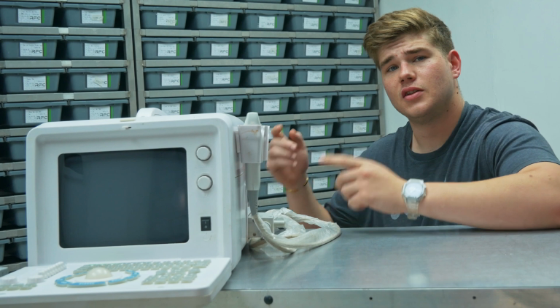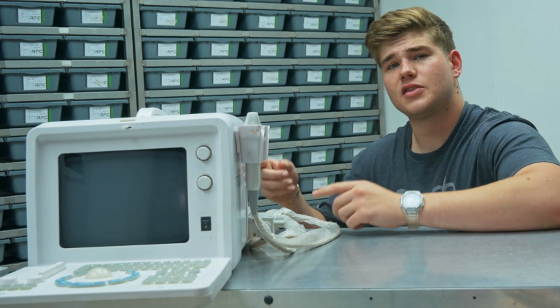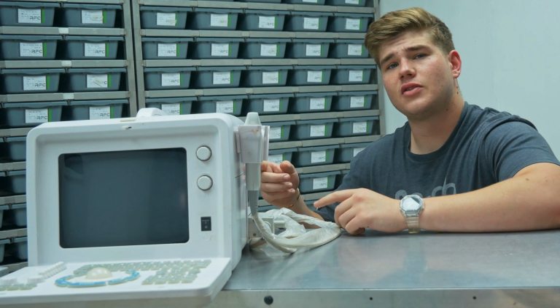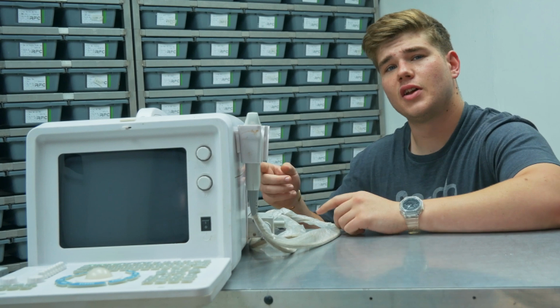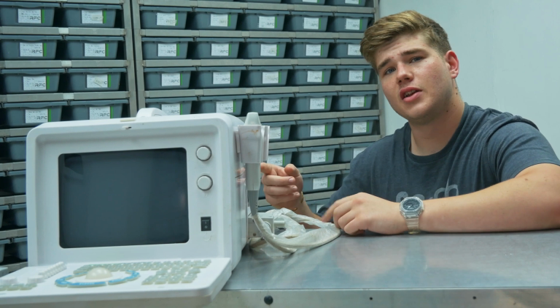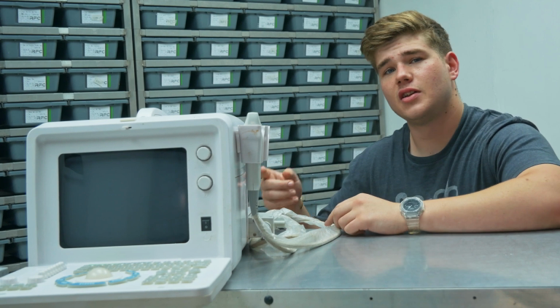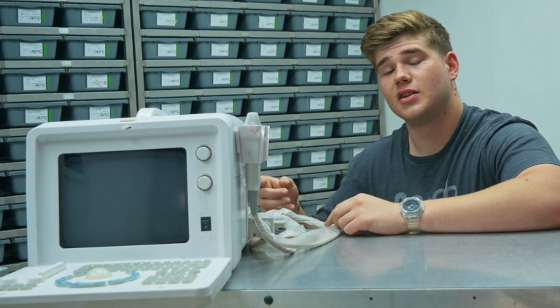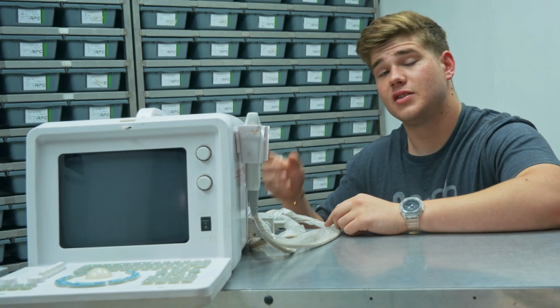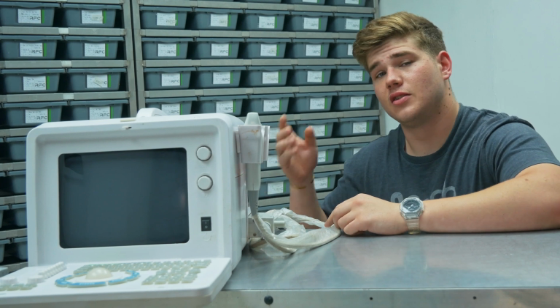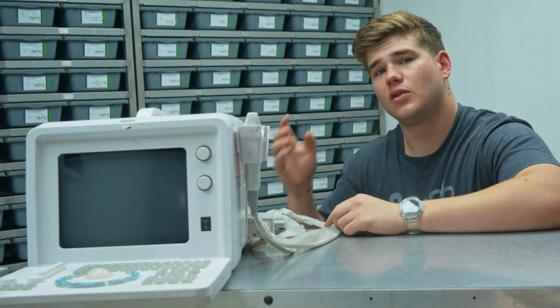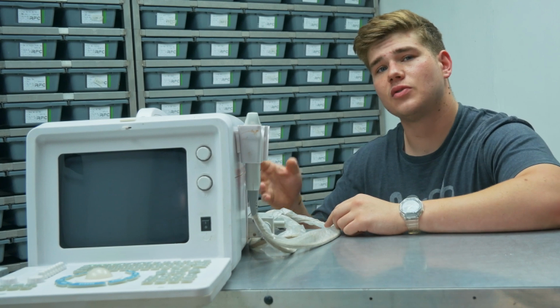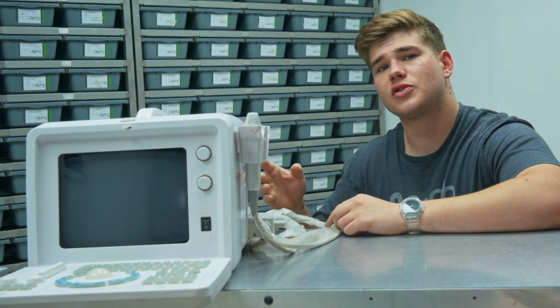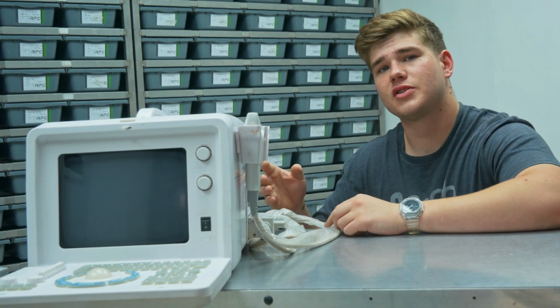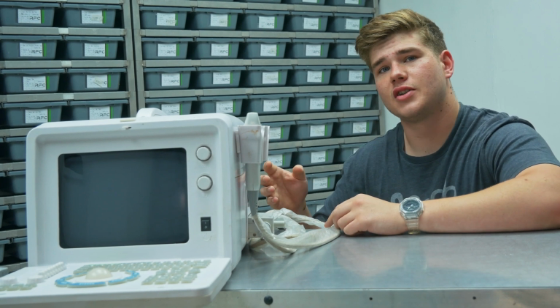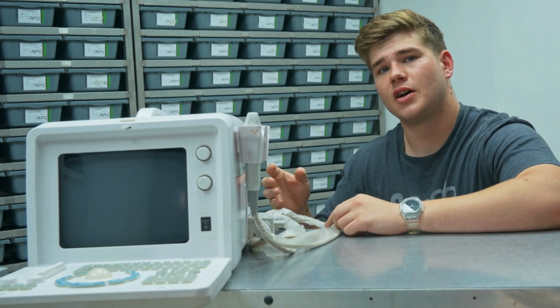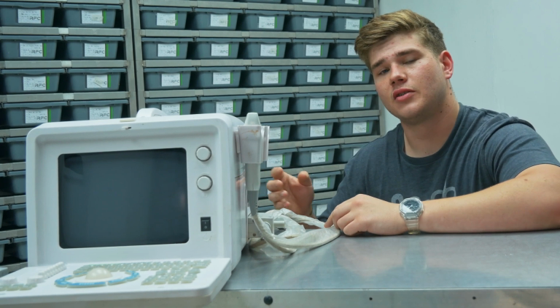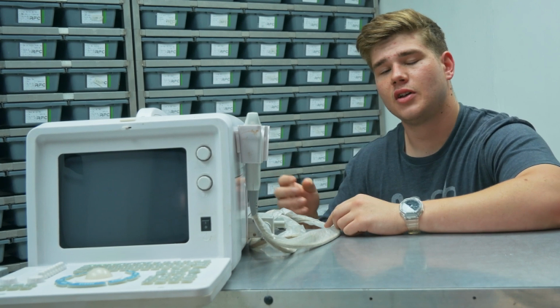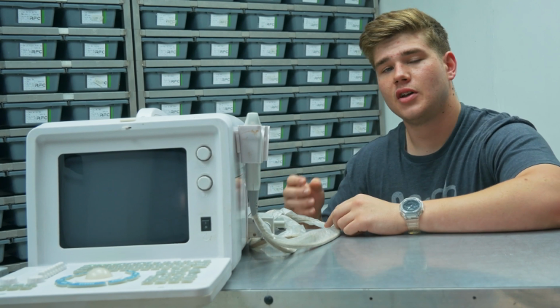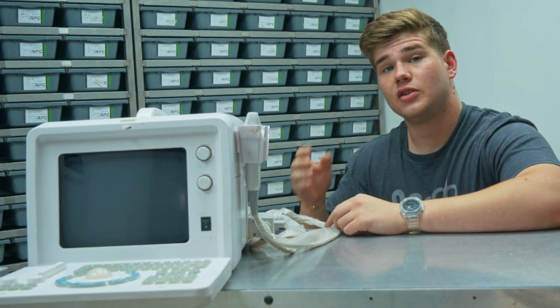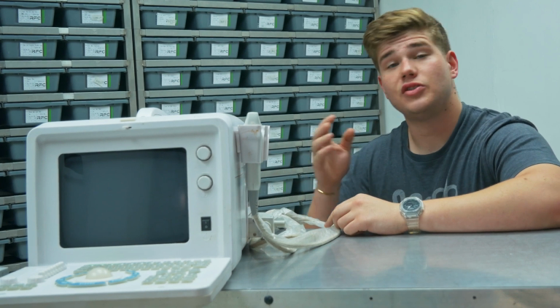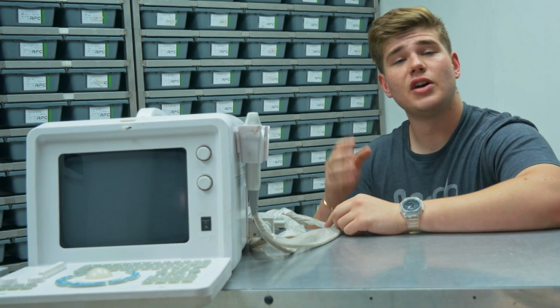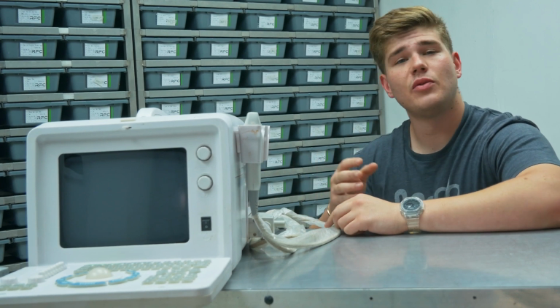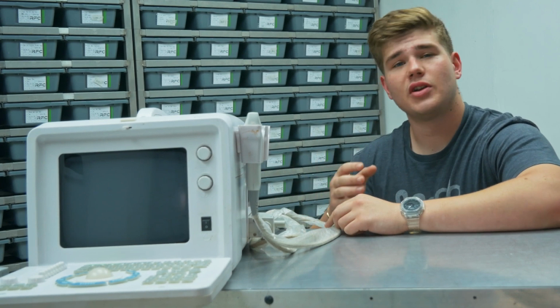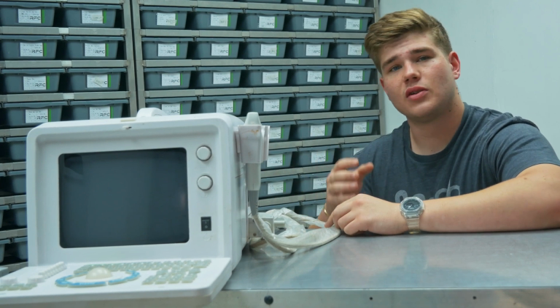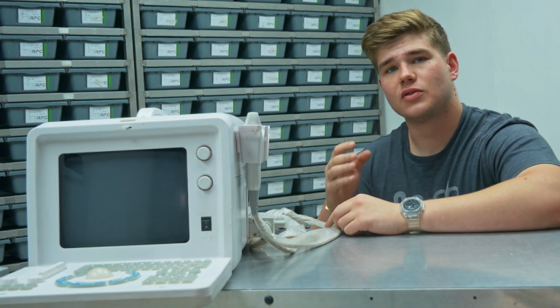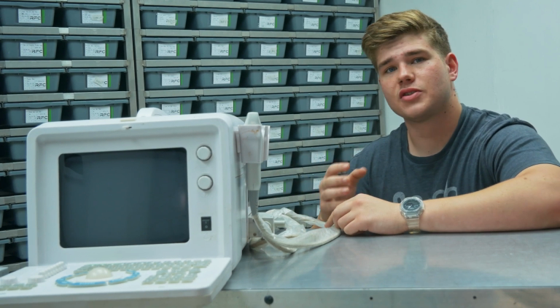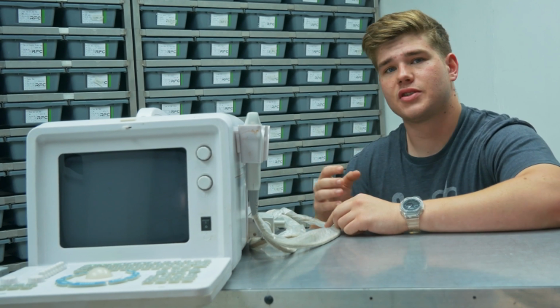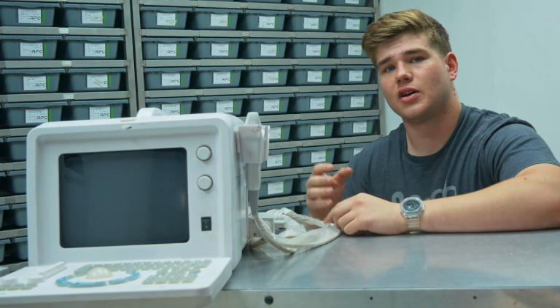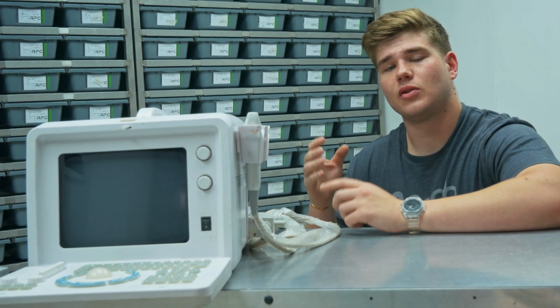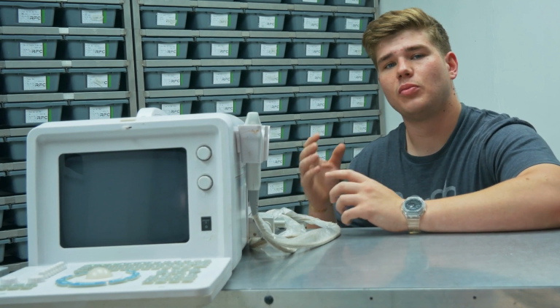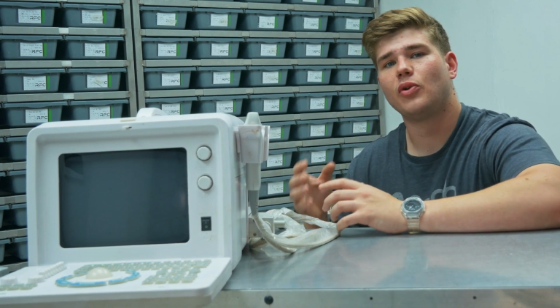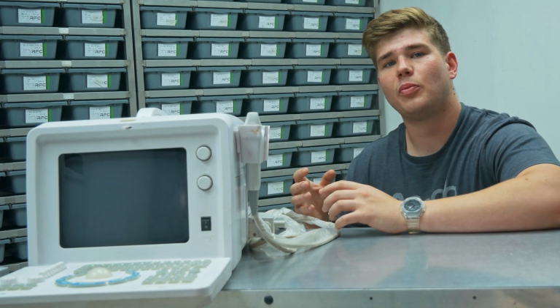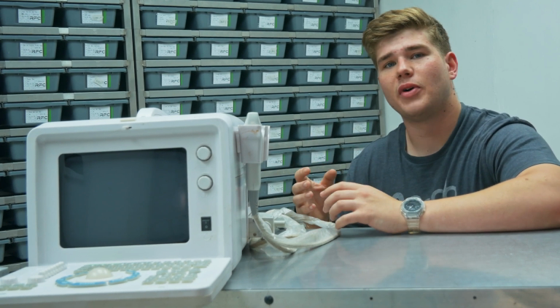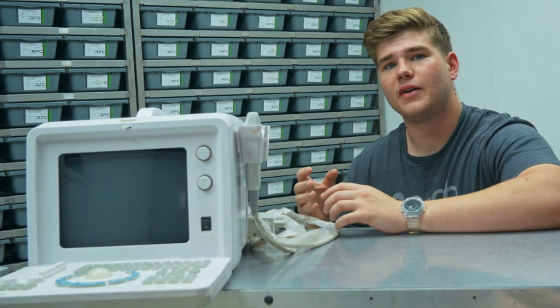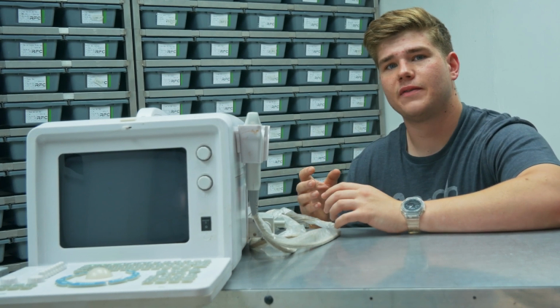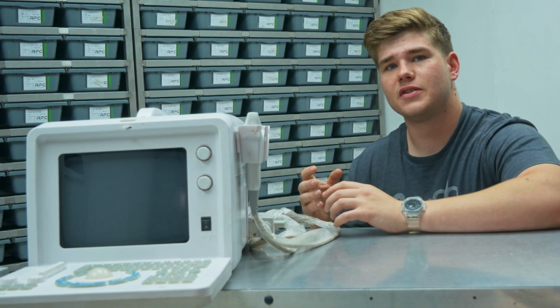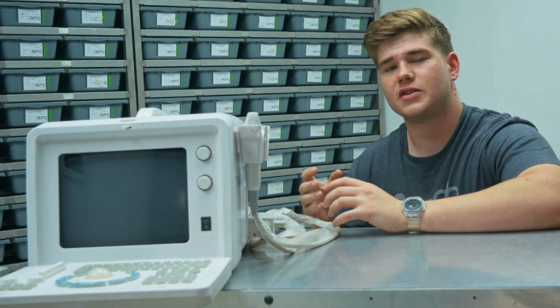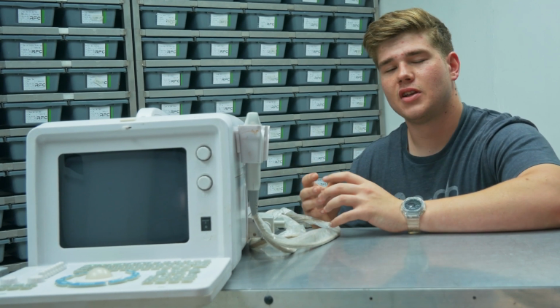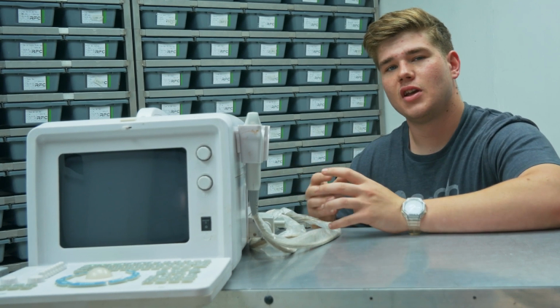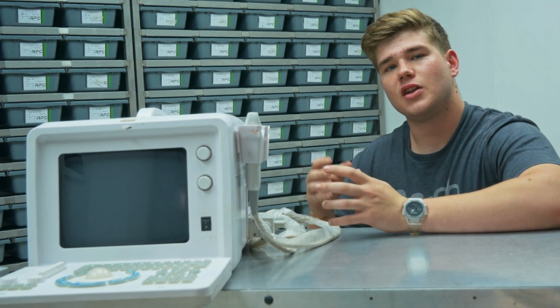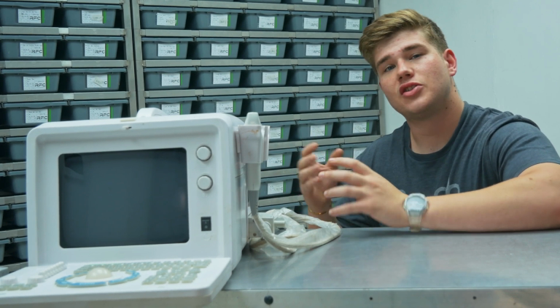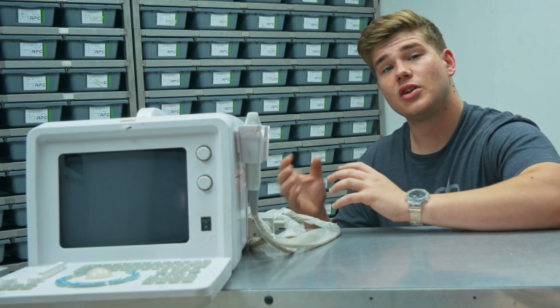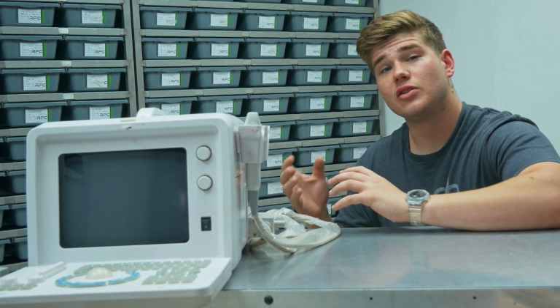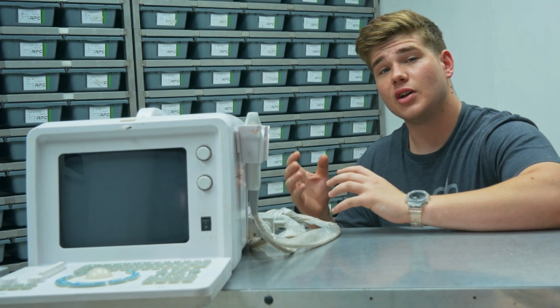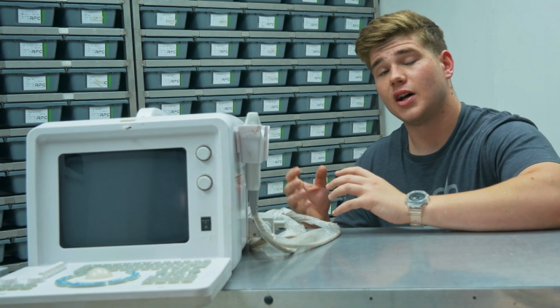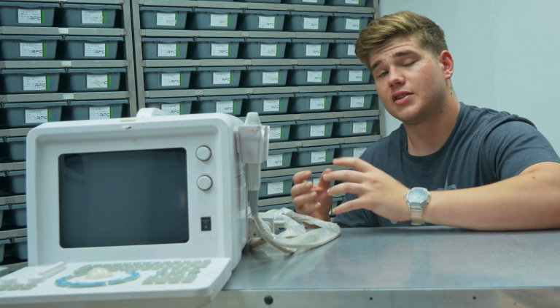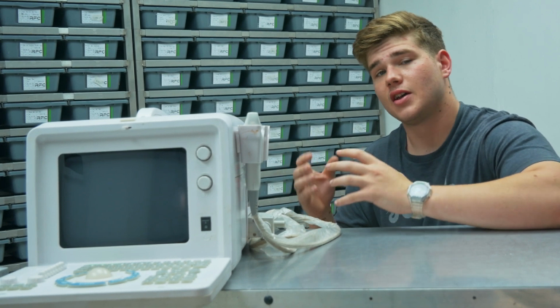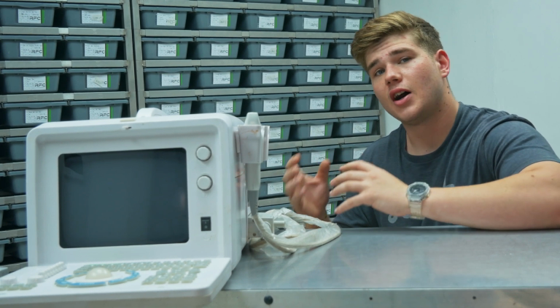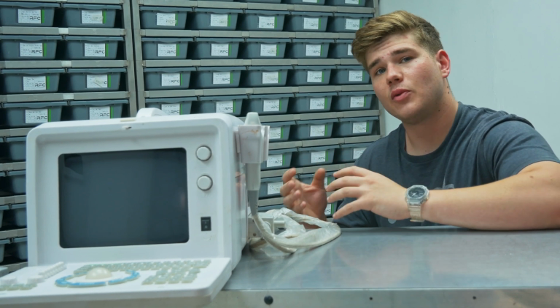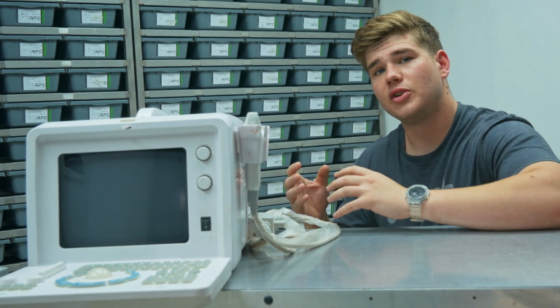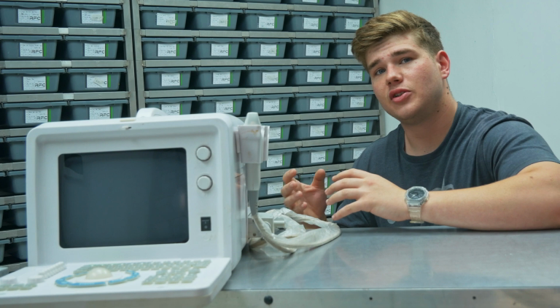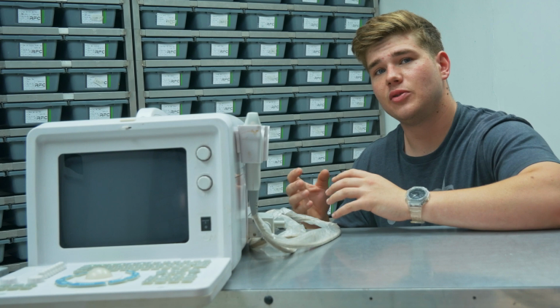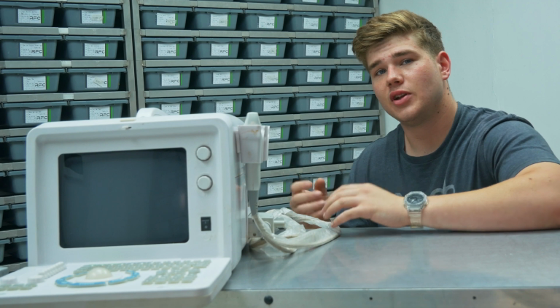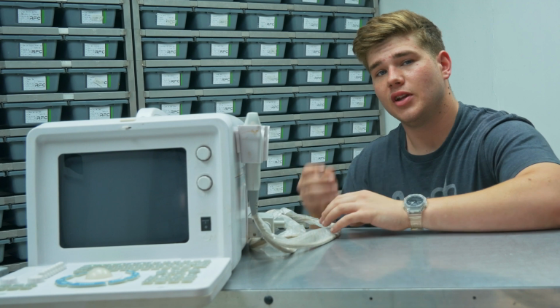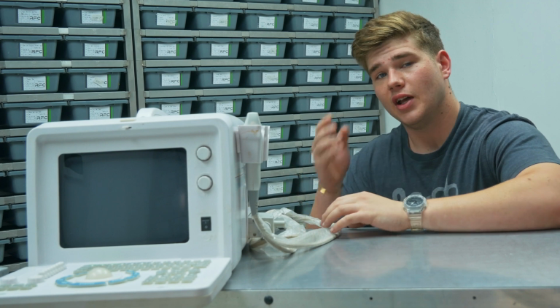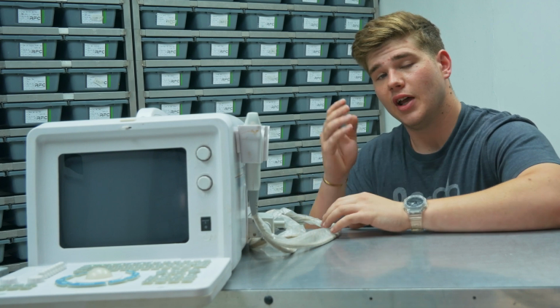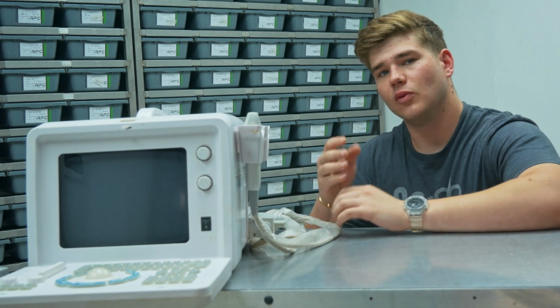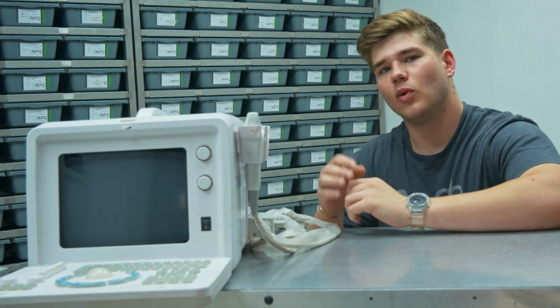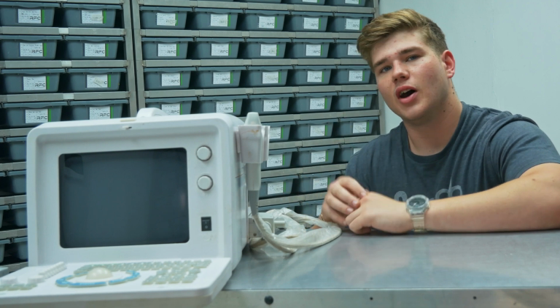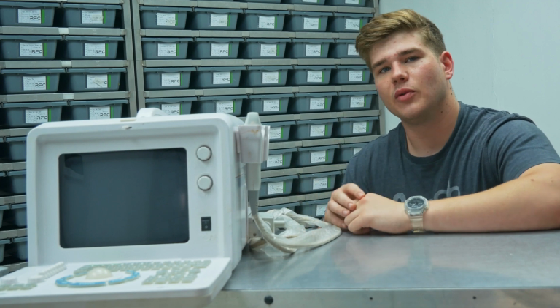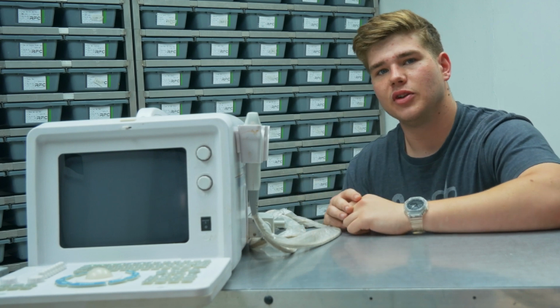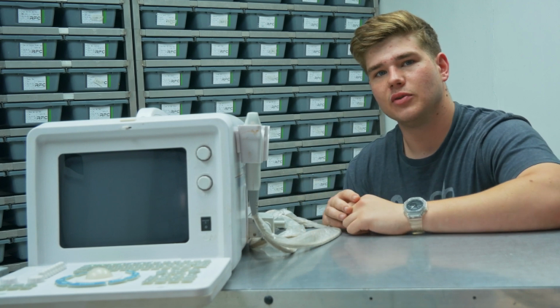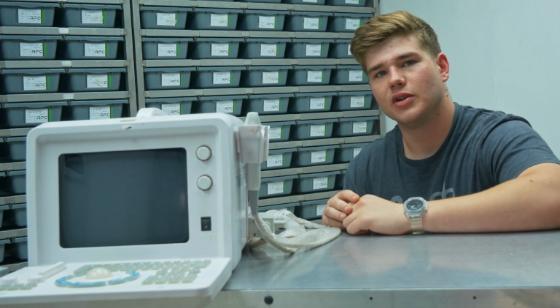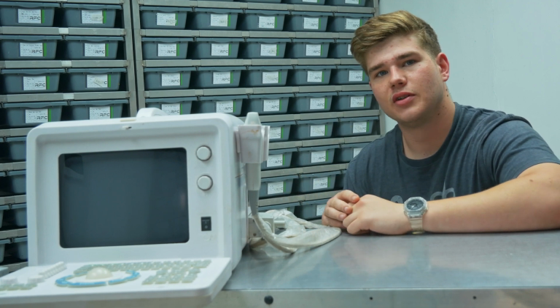This right here is an ultrasound. Today we're going to ultrasound our ball pythons and show you guys how we do it and why we do it.